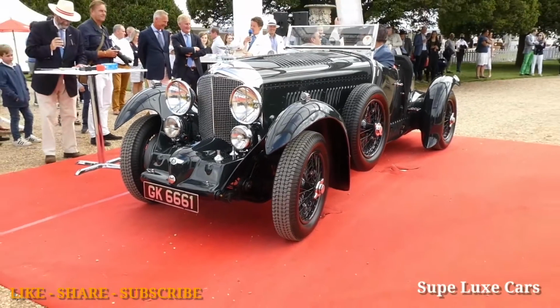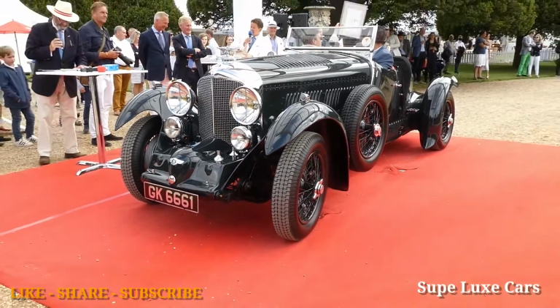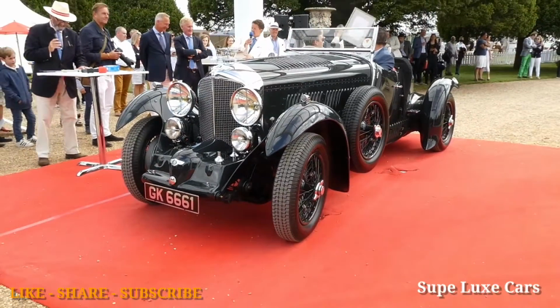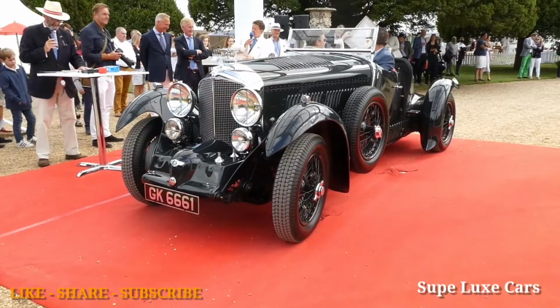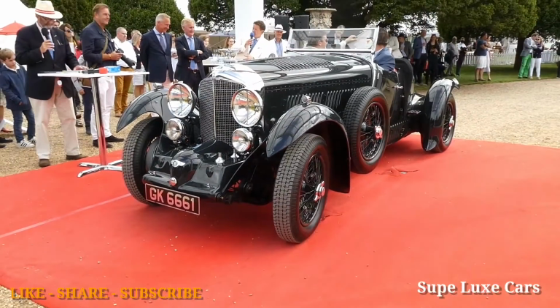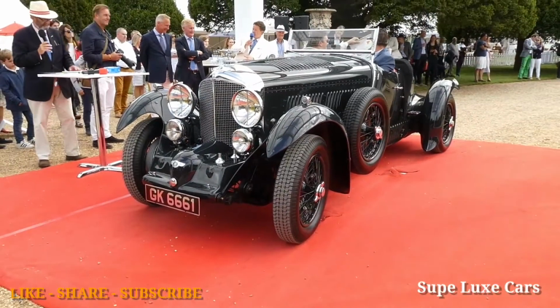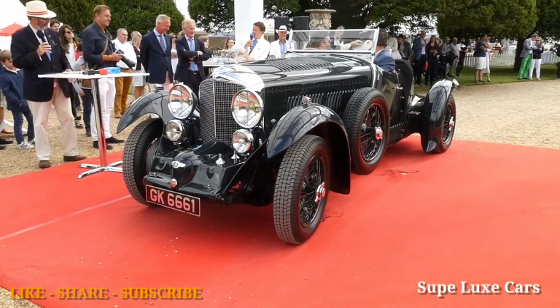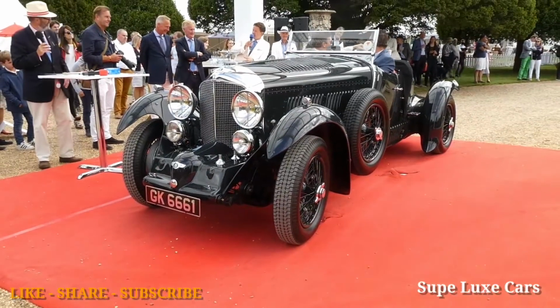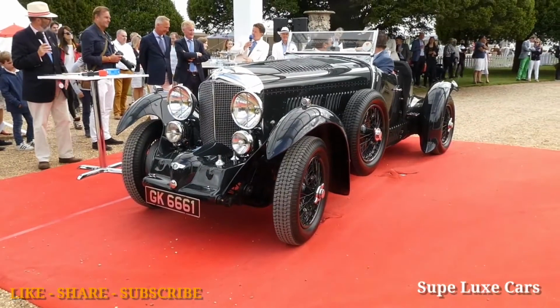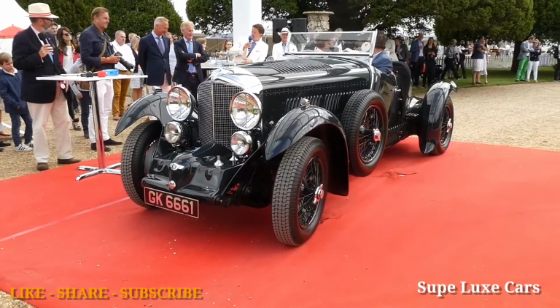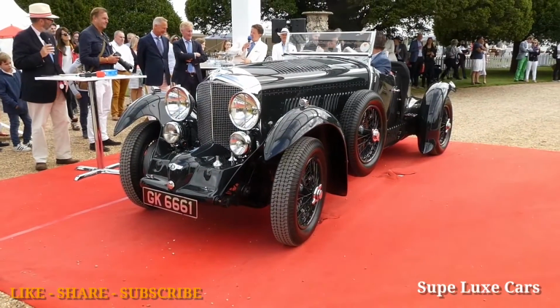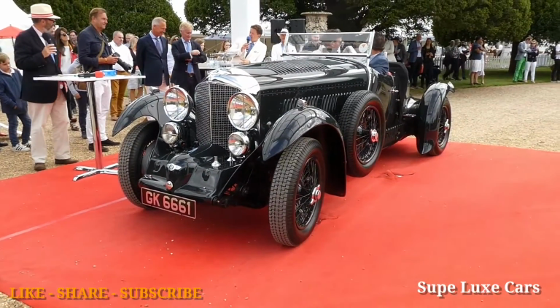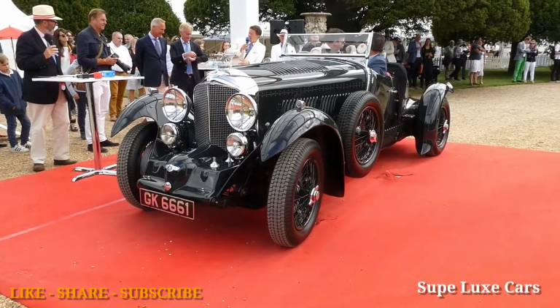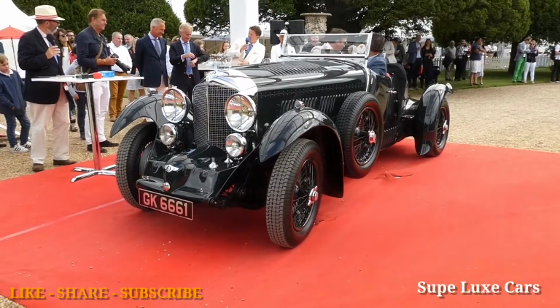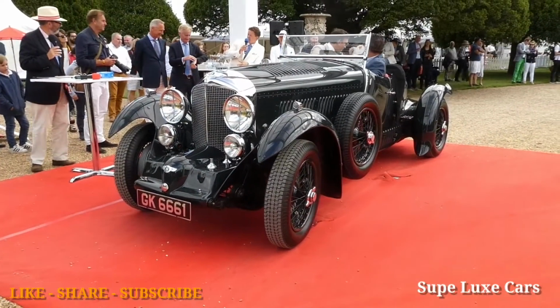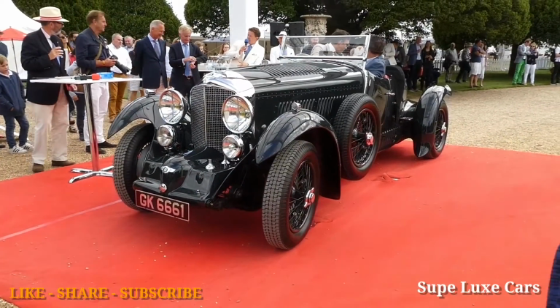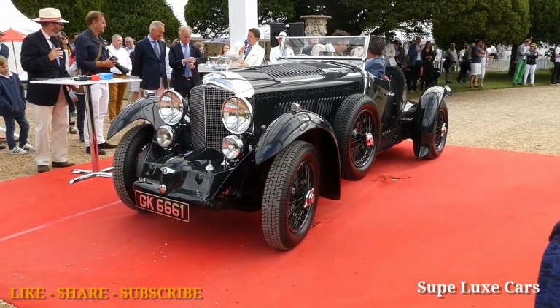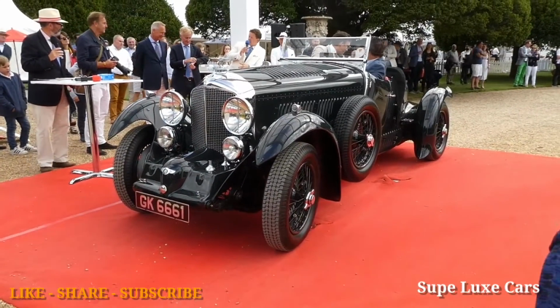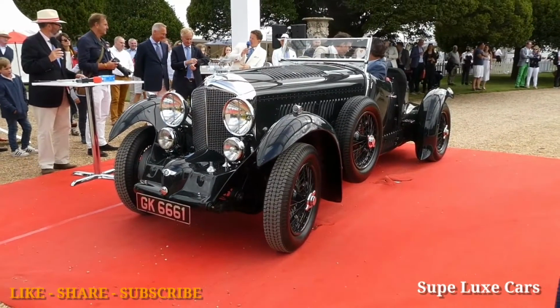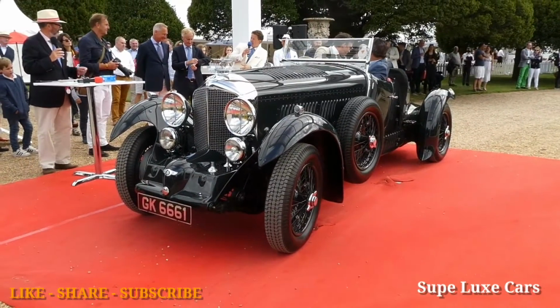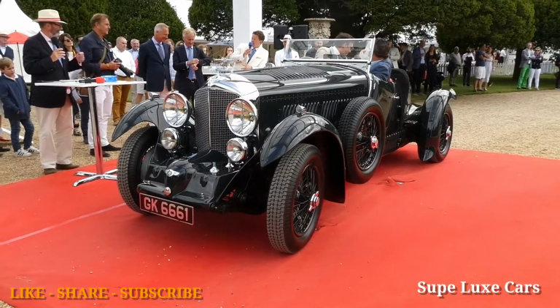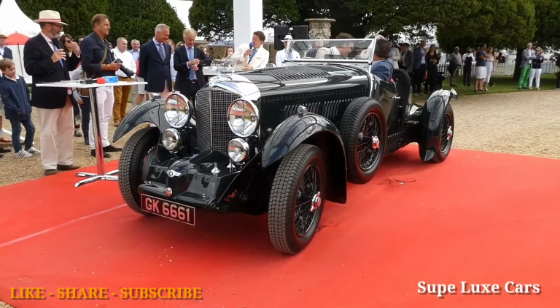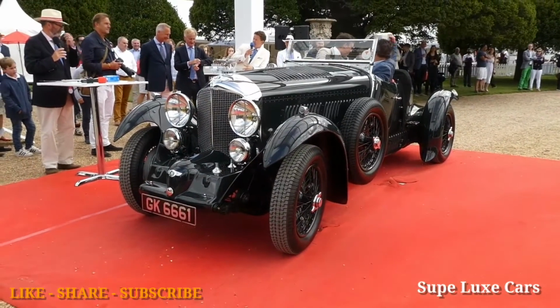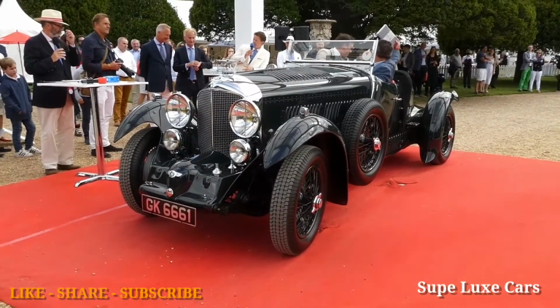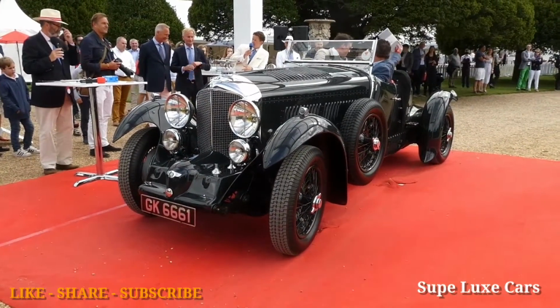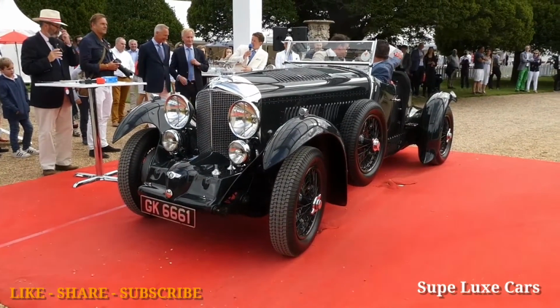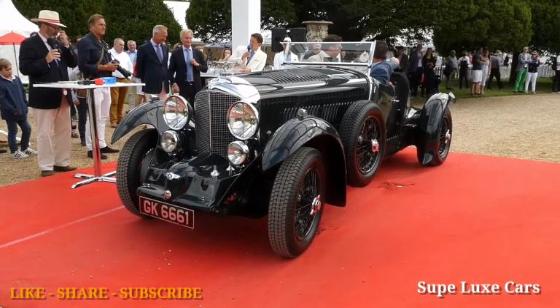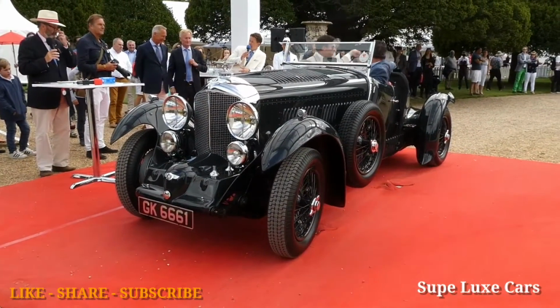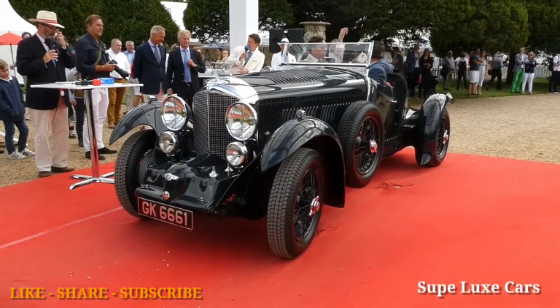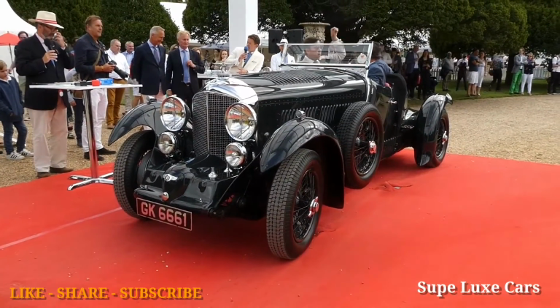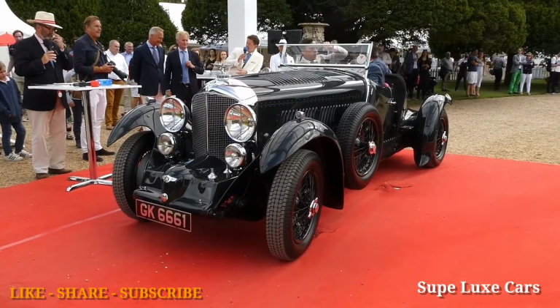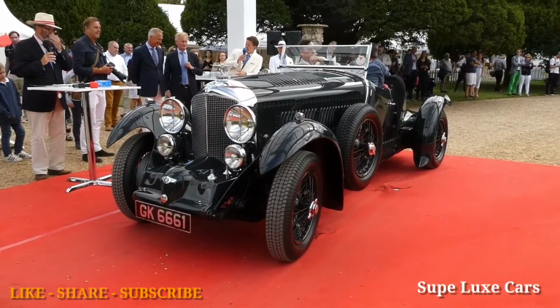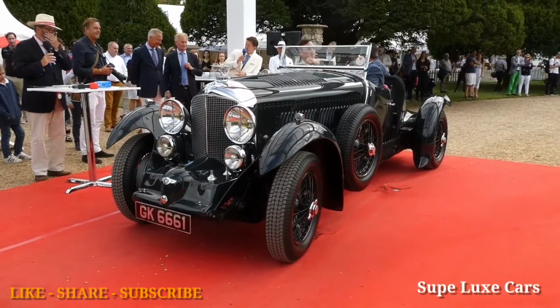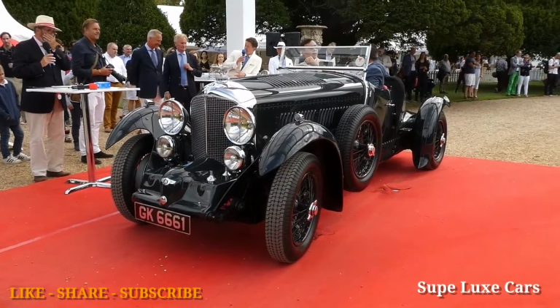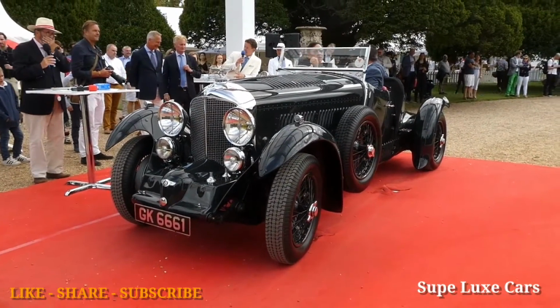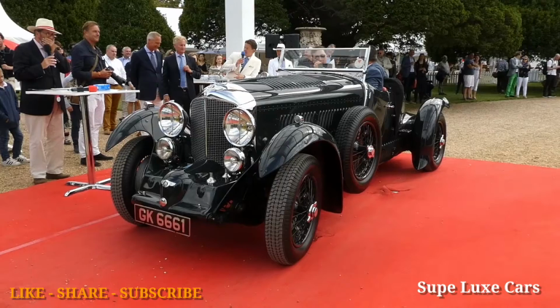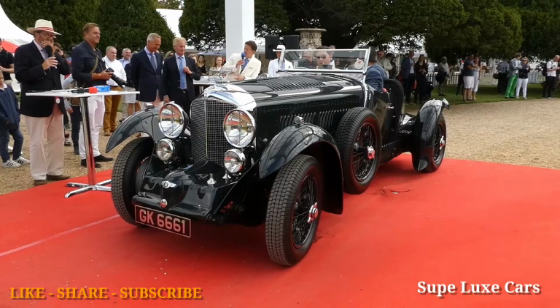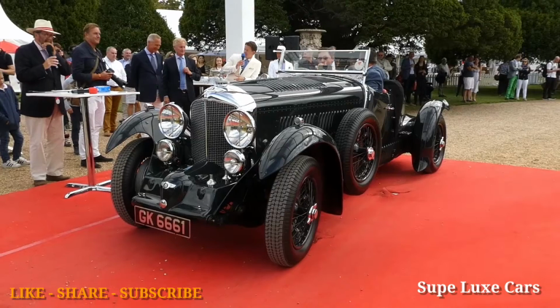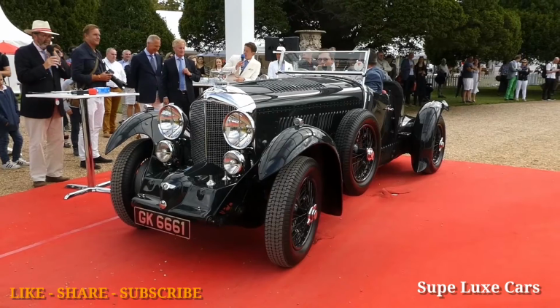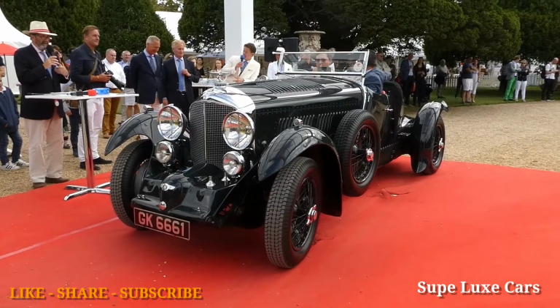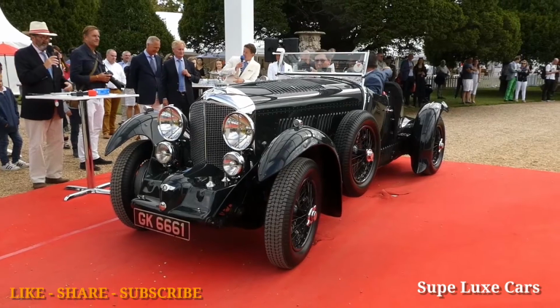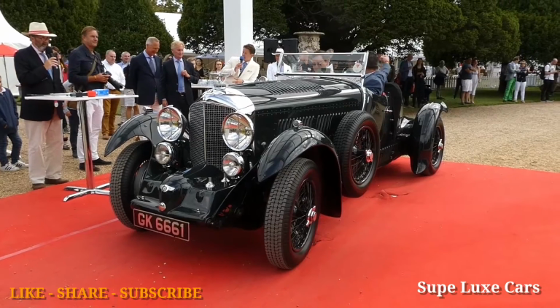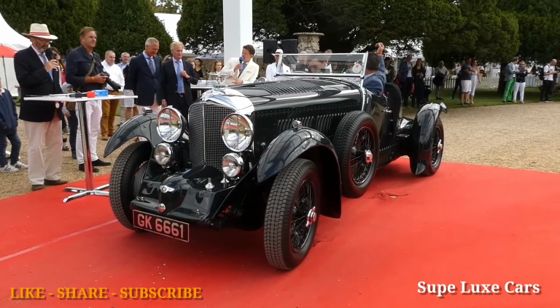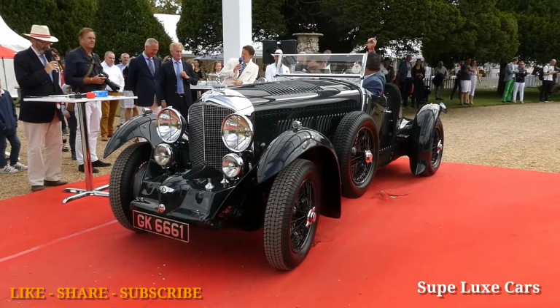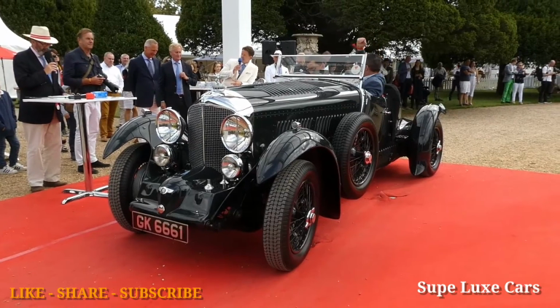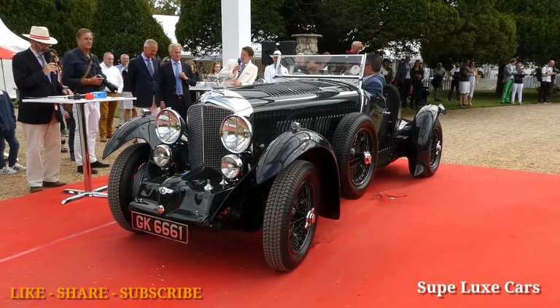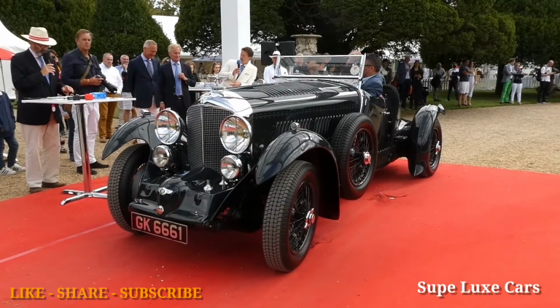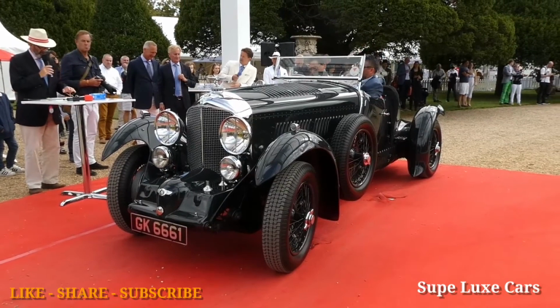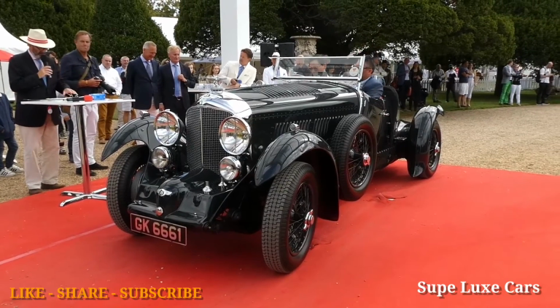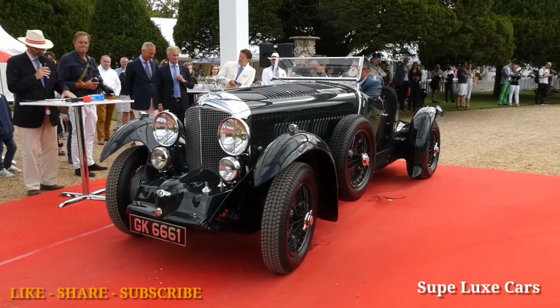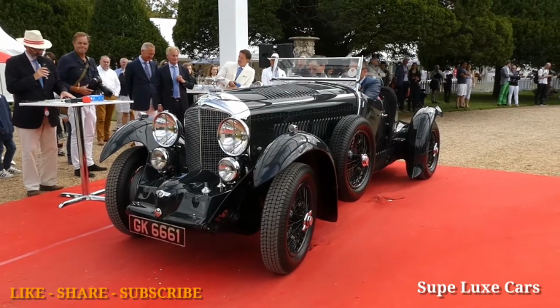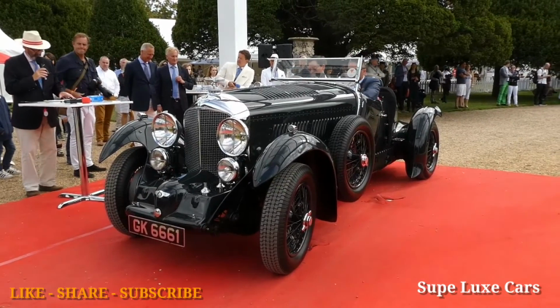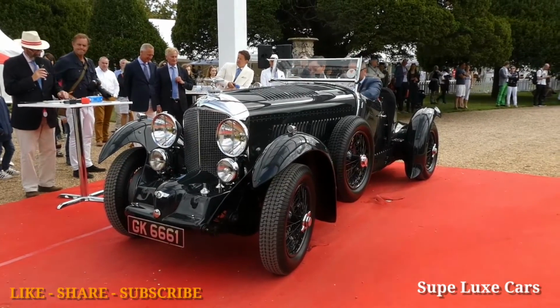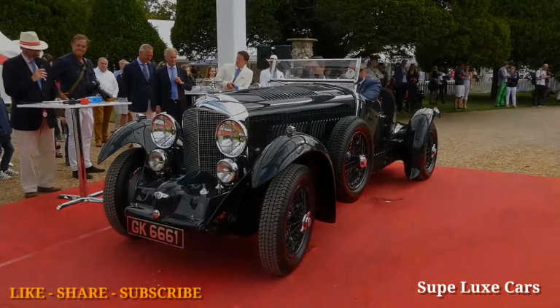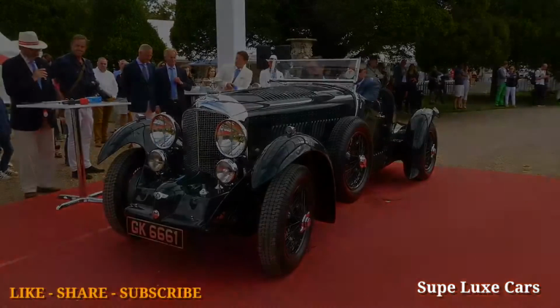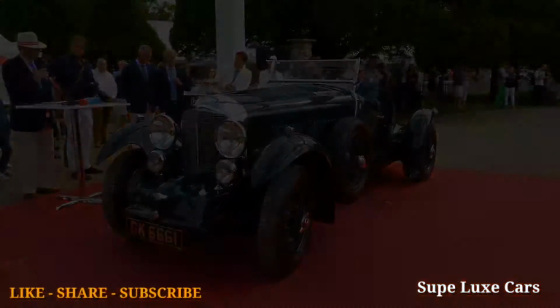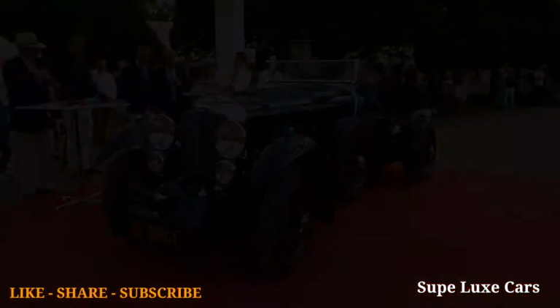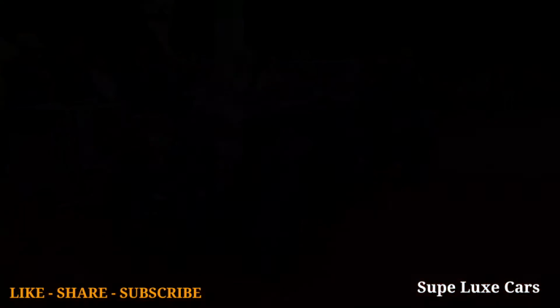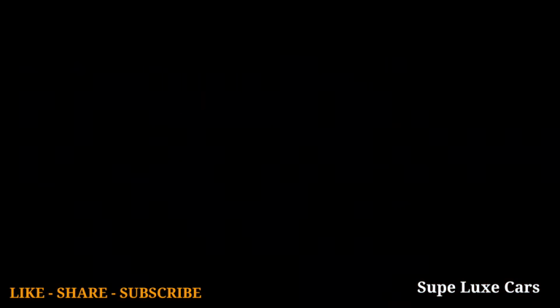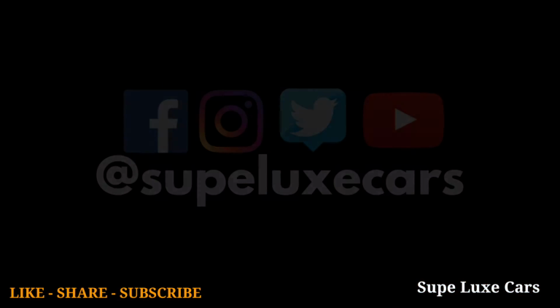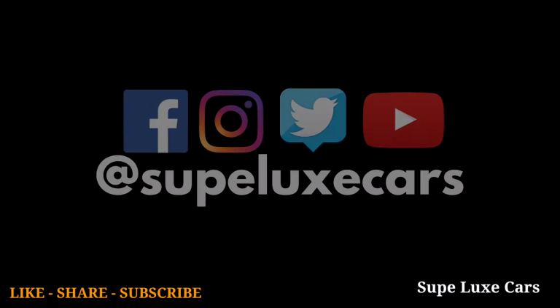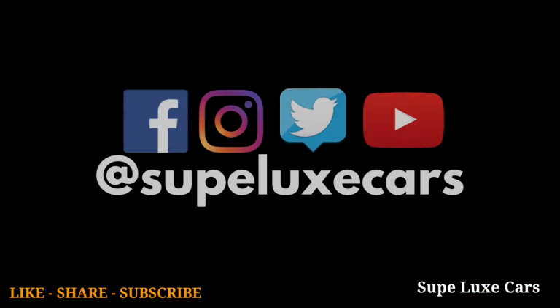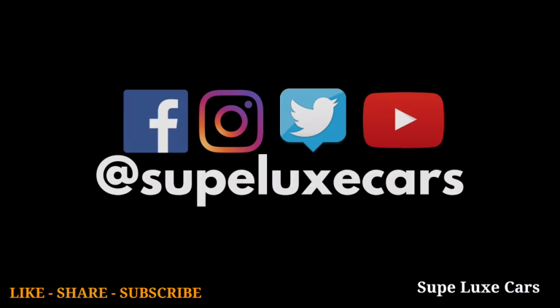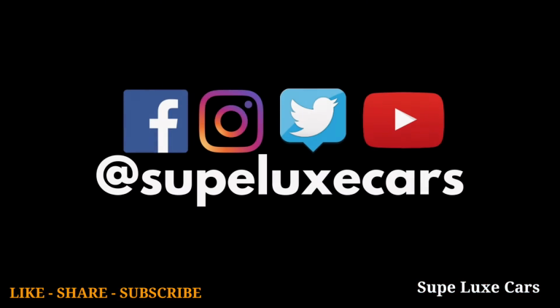So just briefly, tell us the story of the Blue Train Bentley for those that might not know about it. The Blue Train Bentley was a 1930 Speed Six.